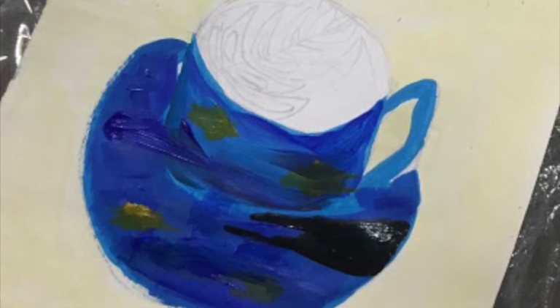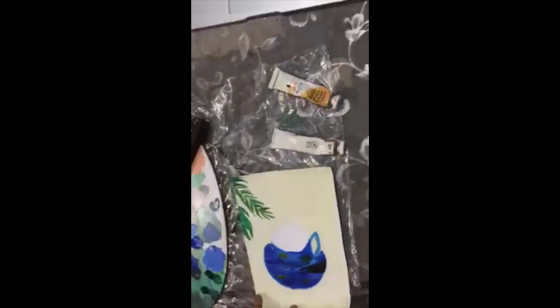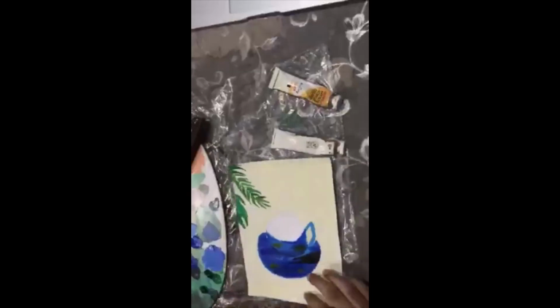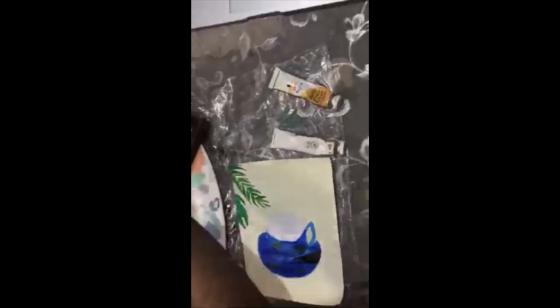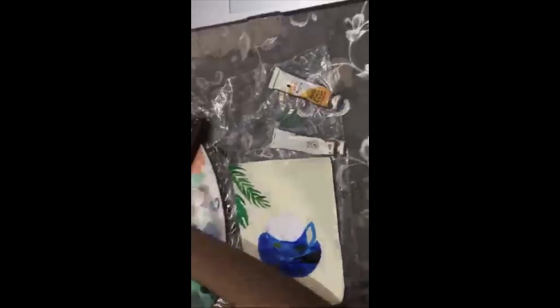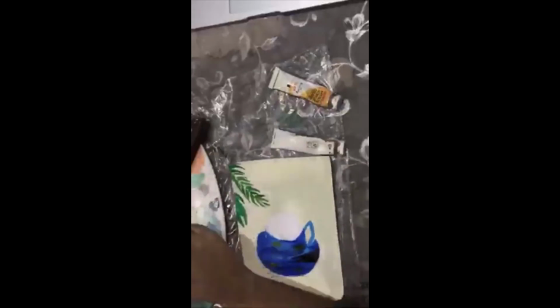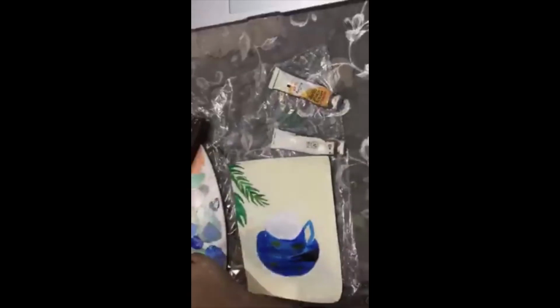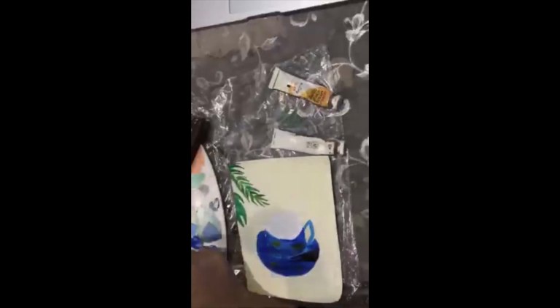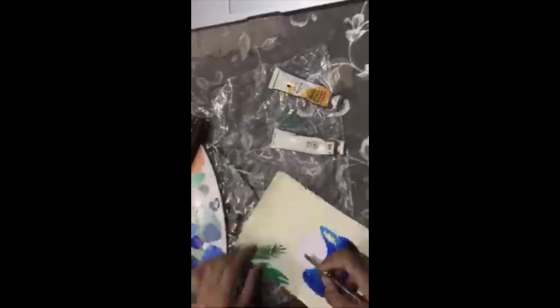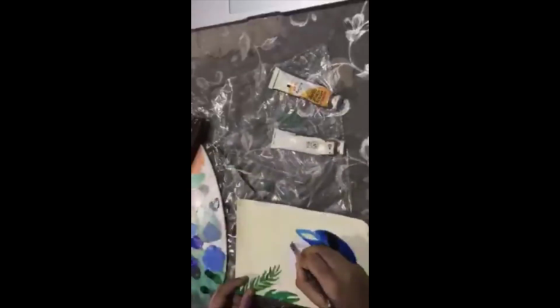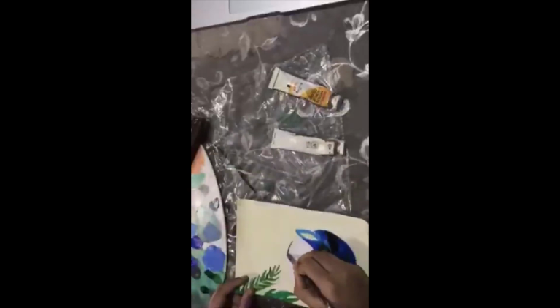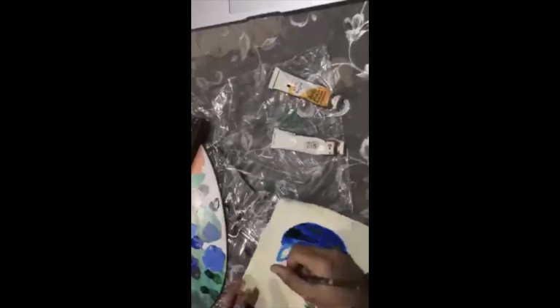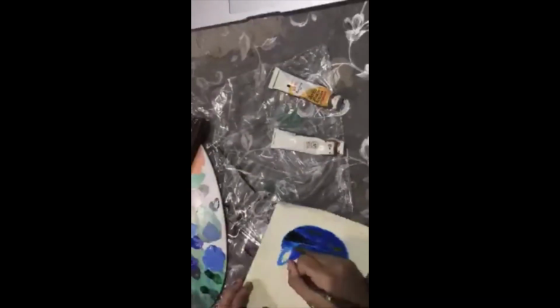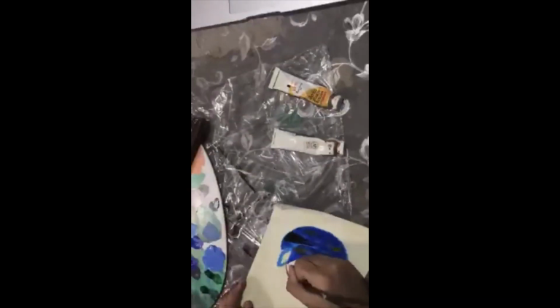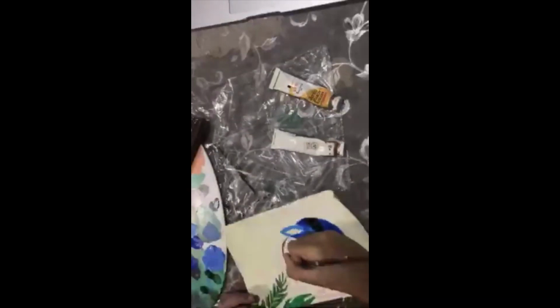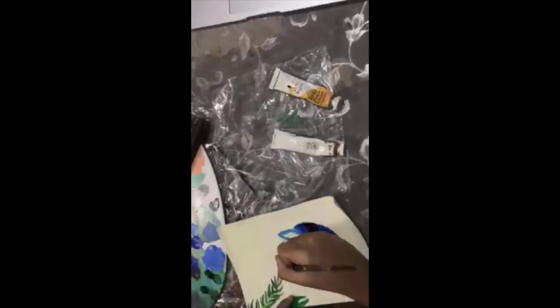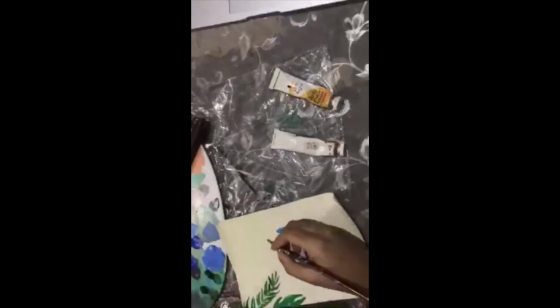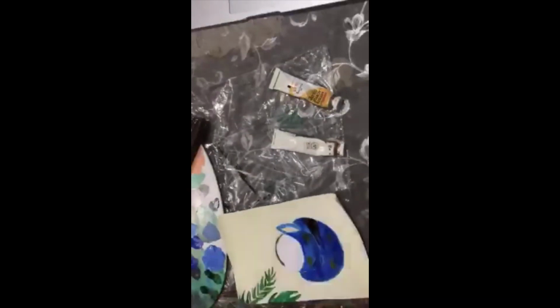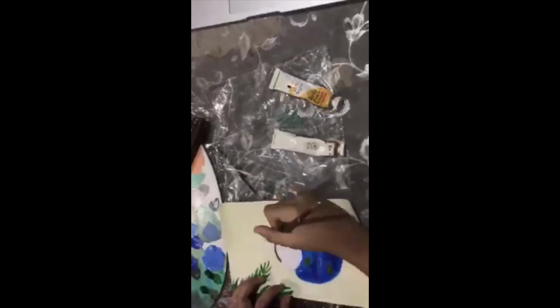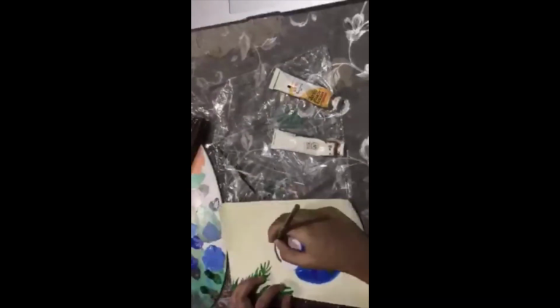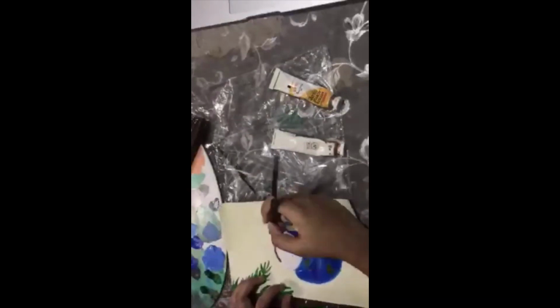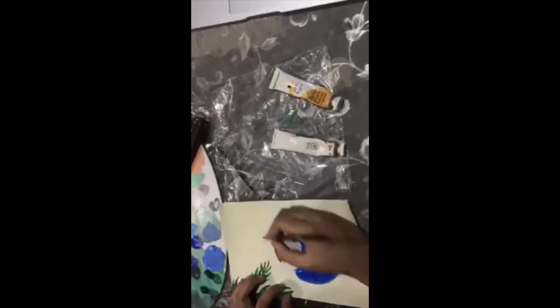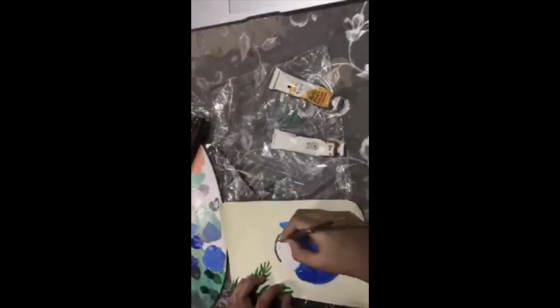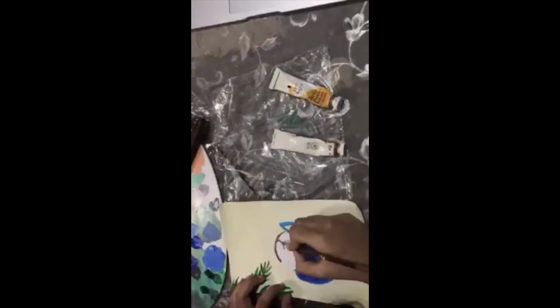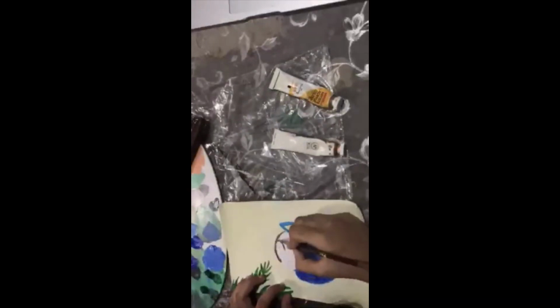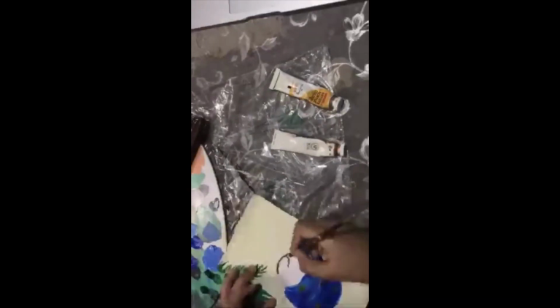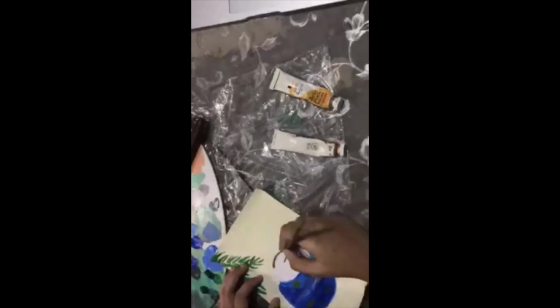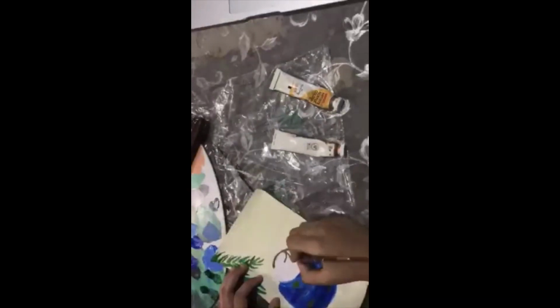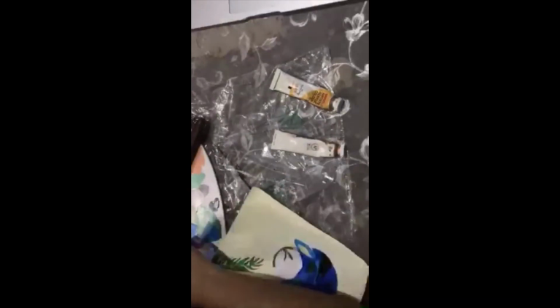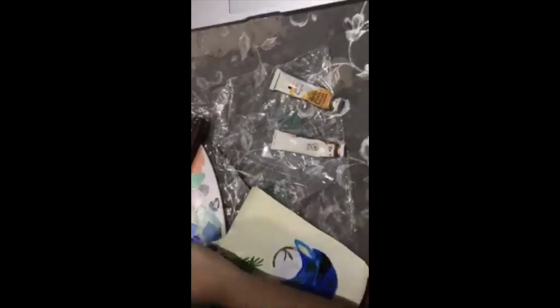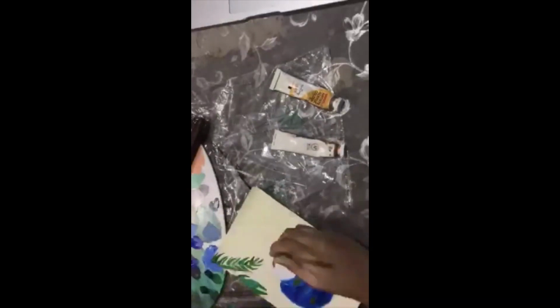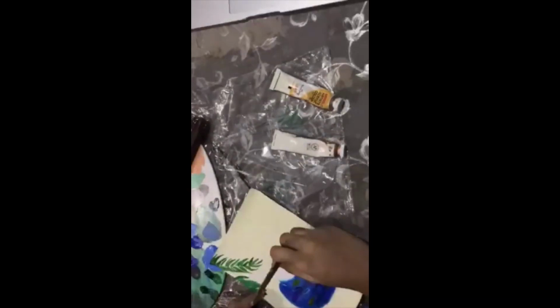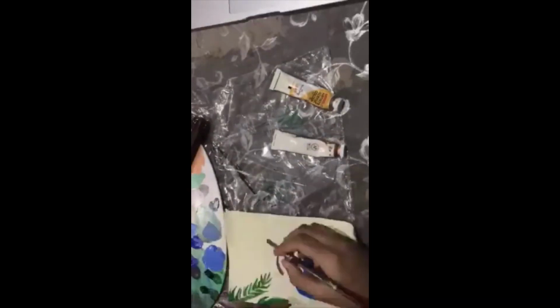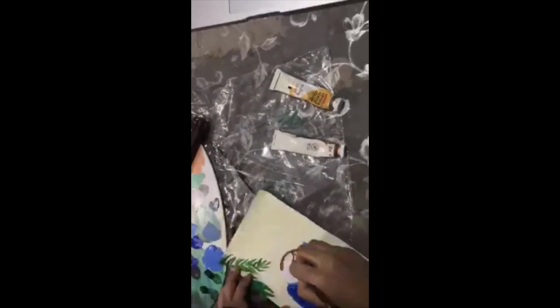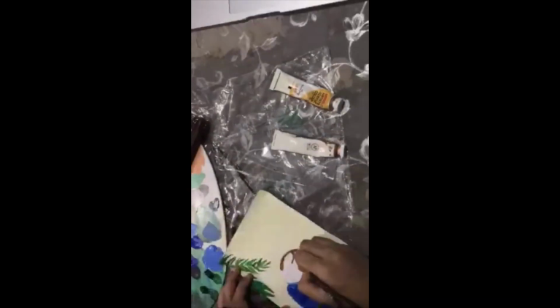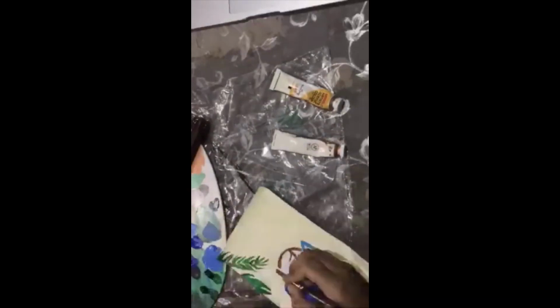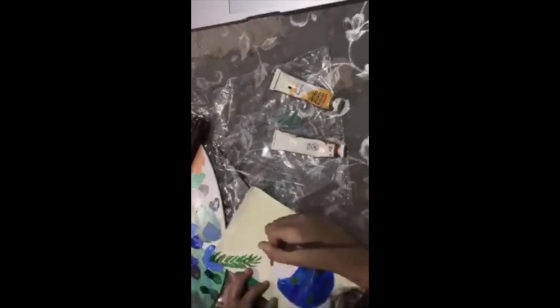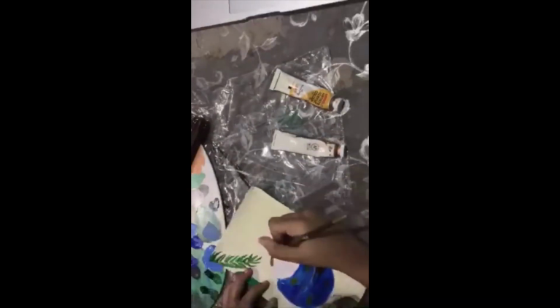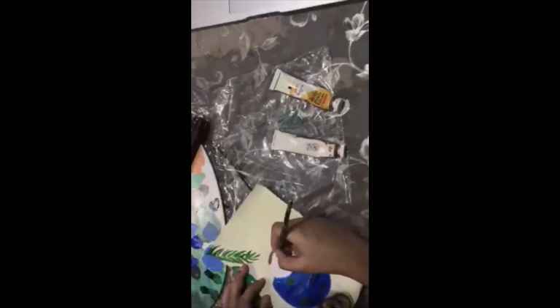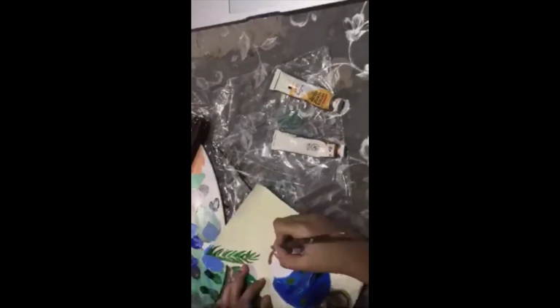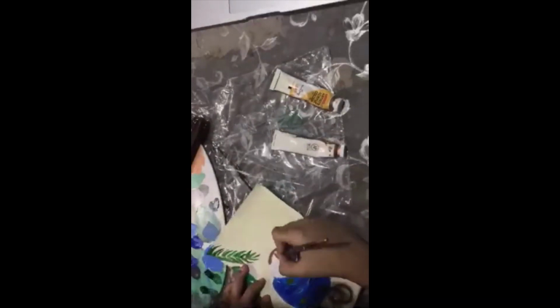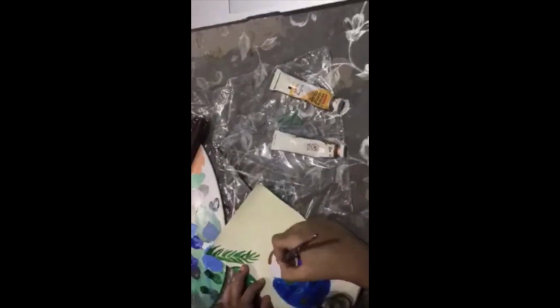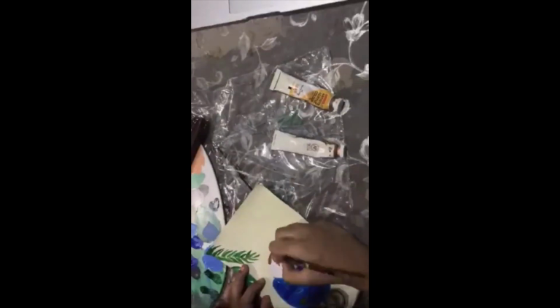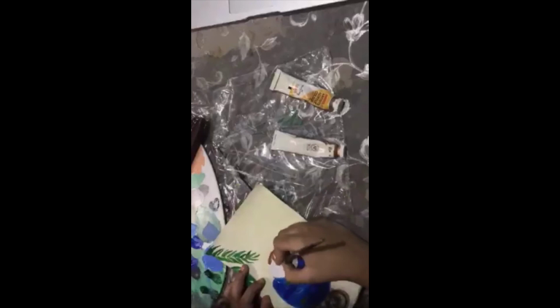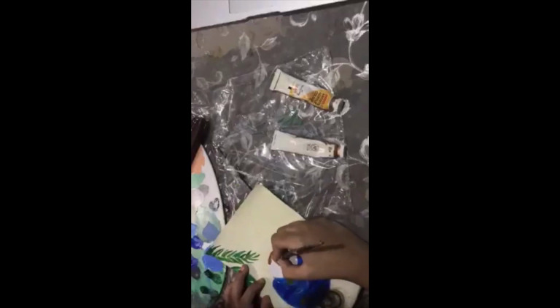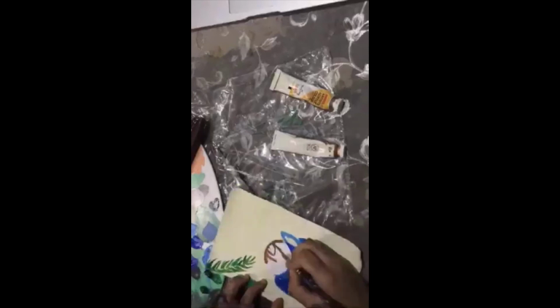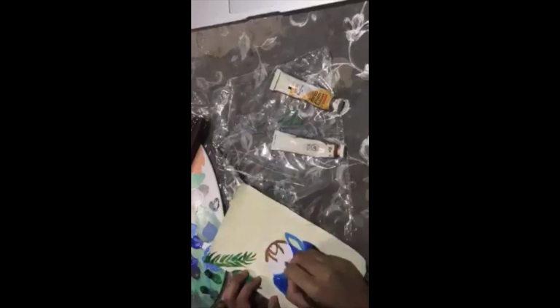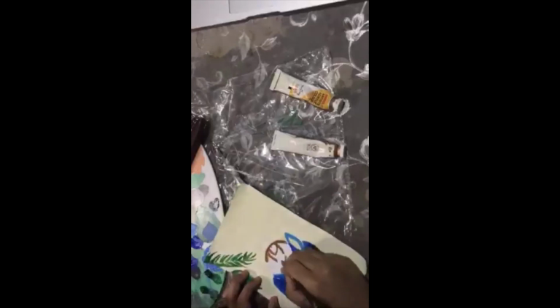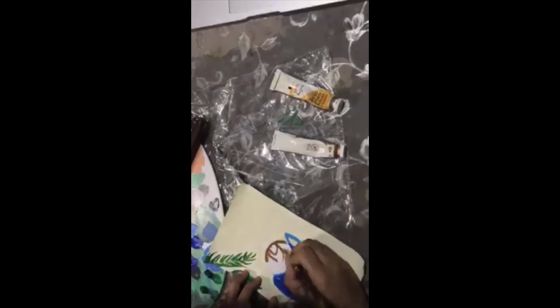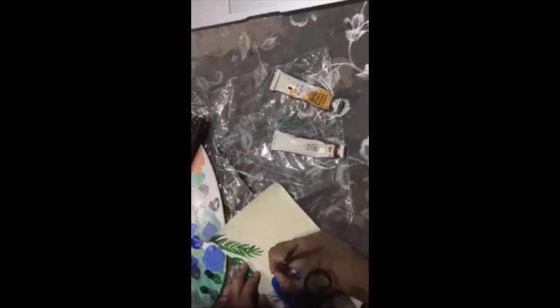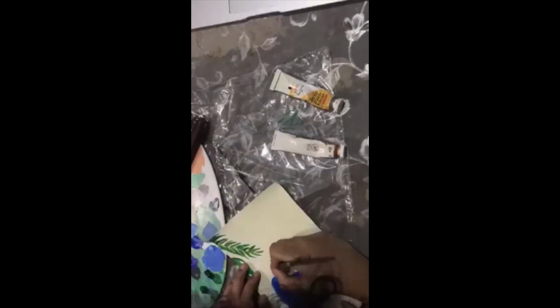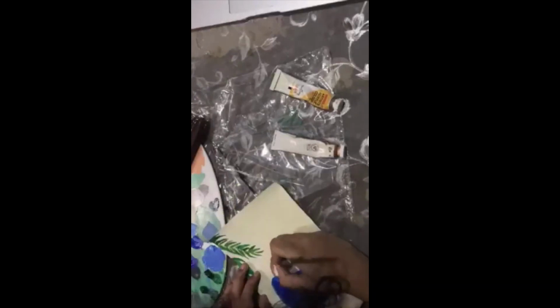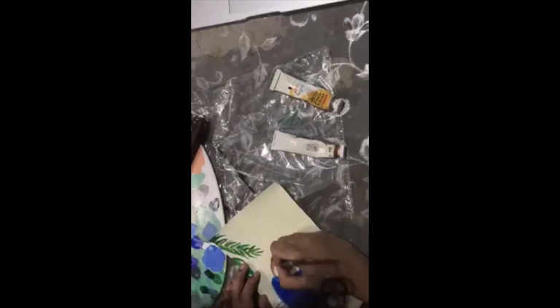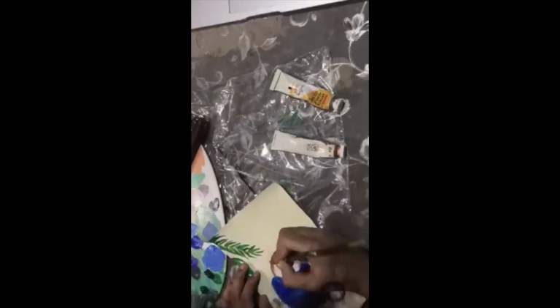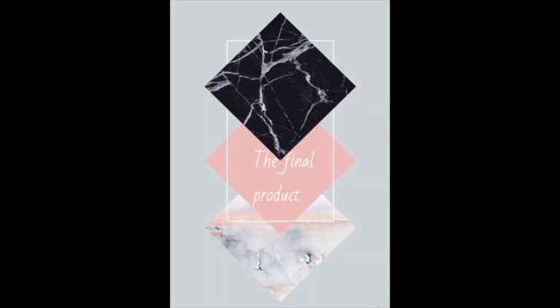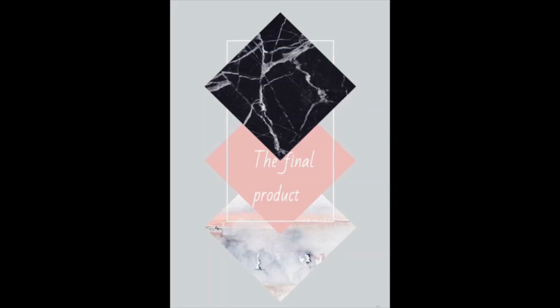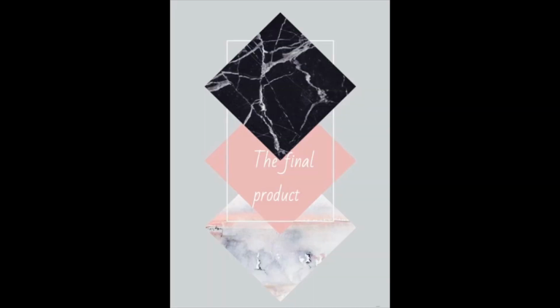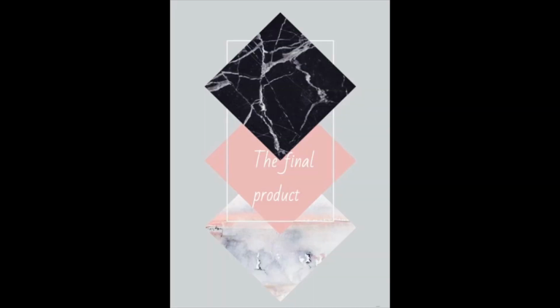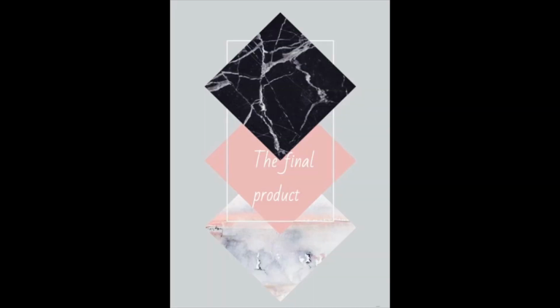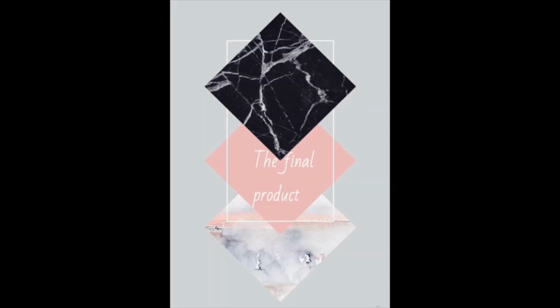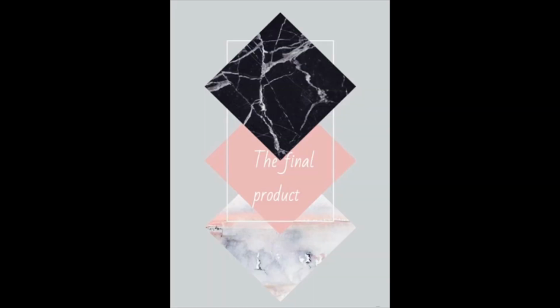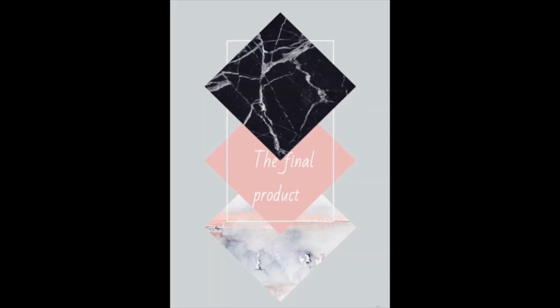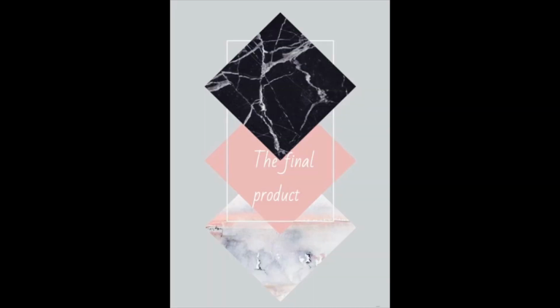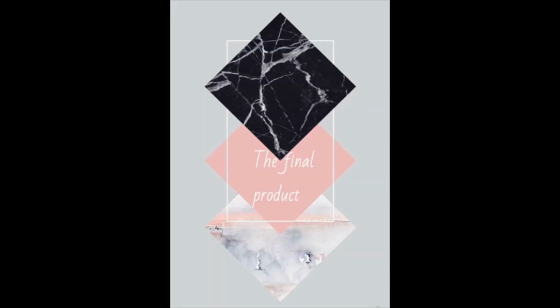I used titanium white and raw sienna for the inside. It finally looked like this.